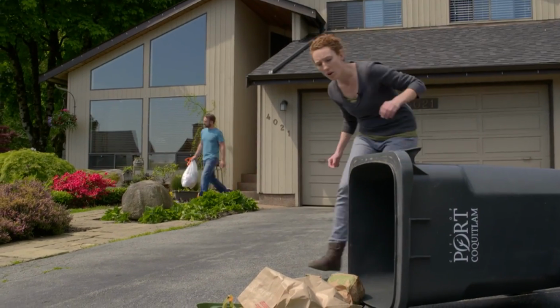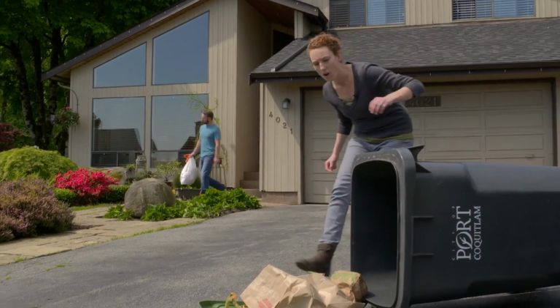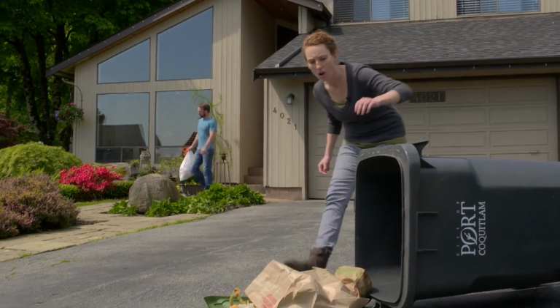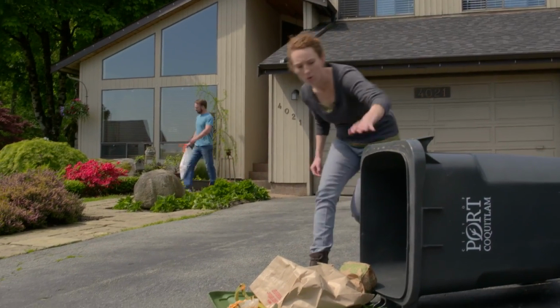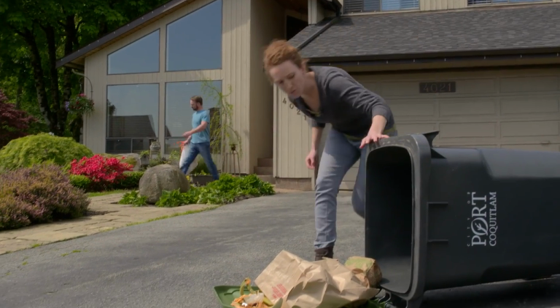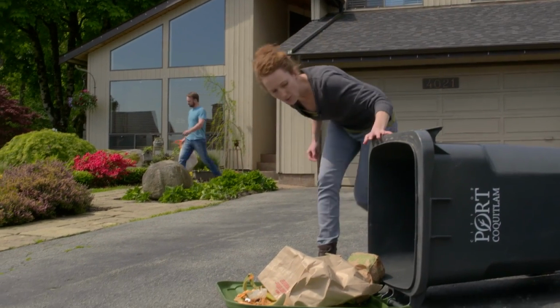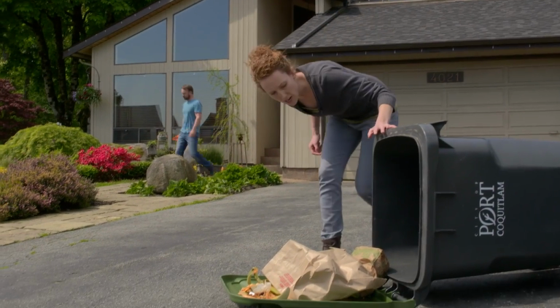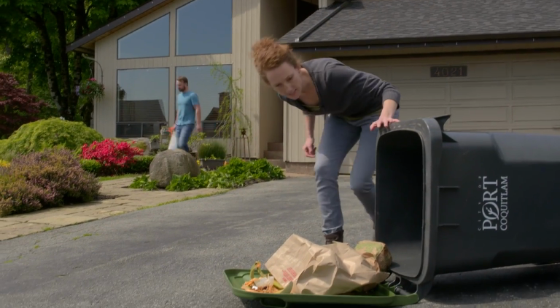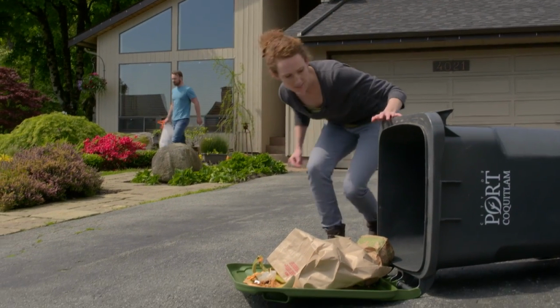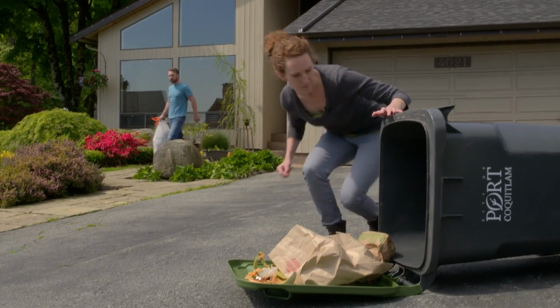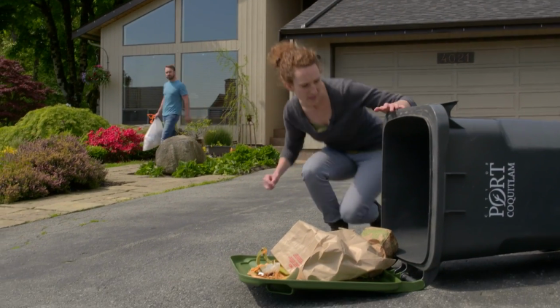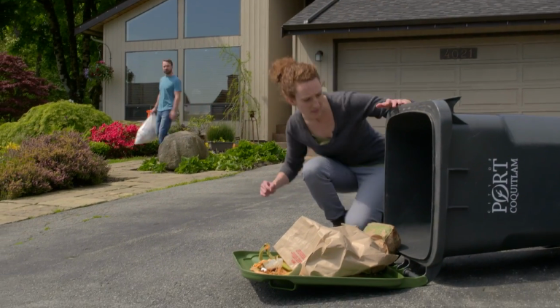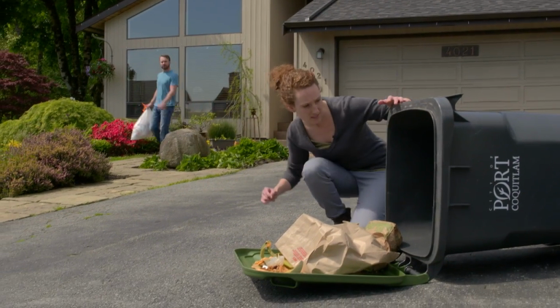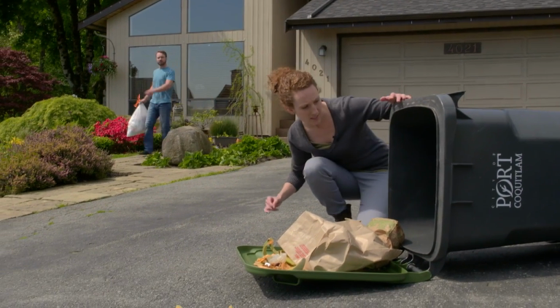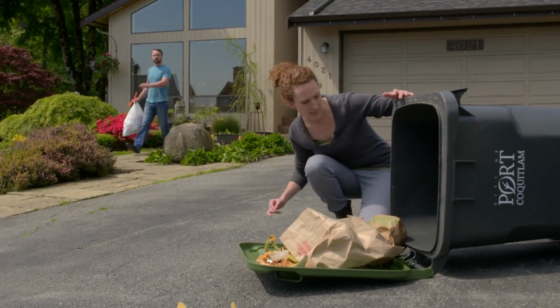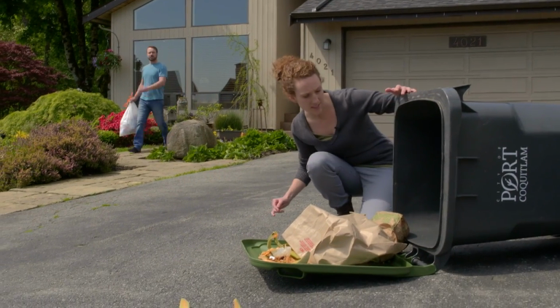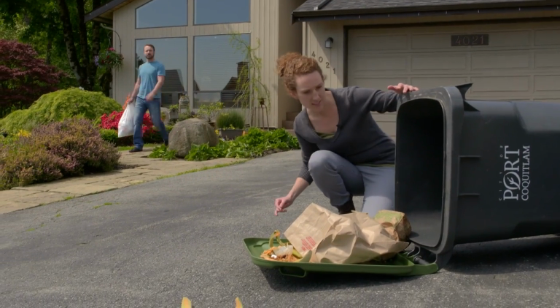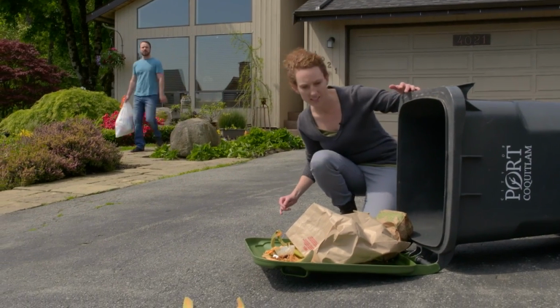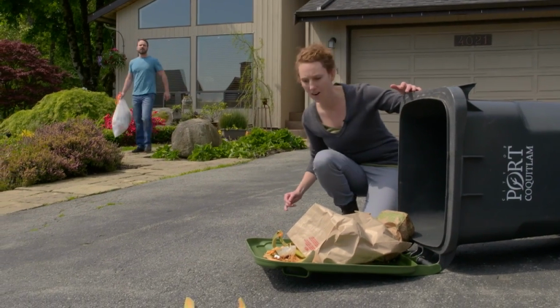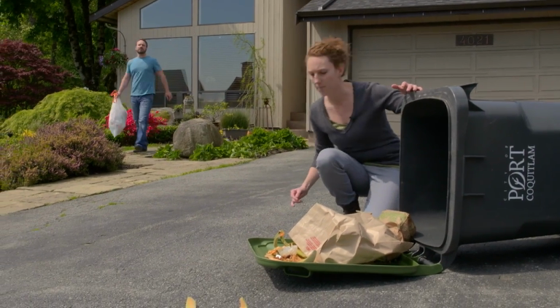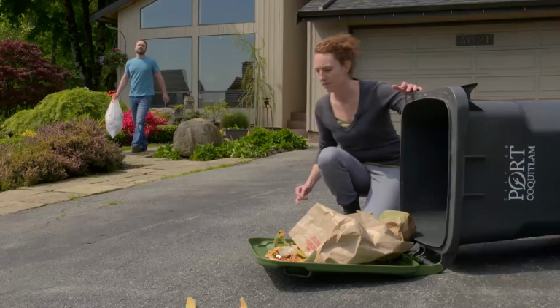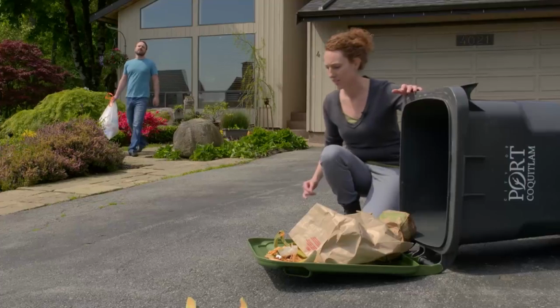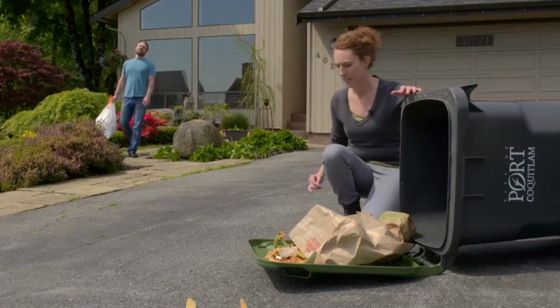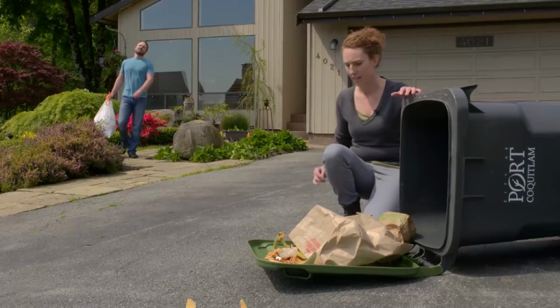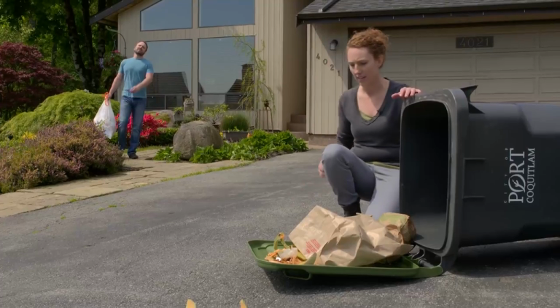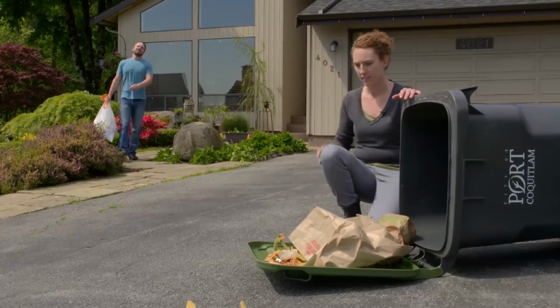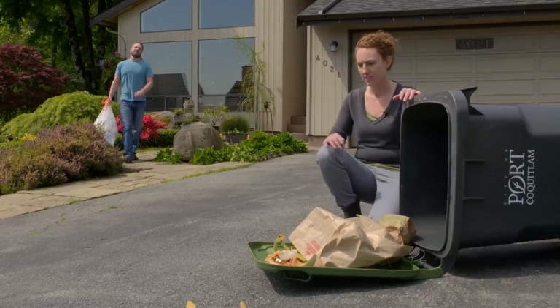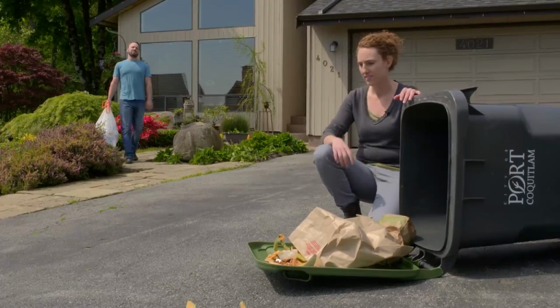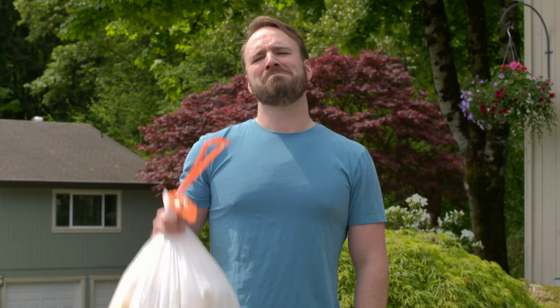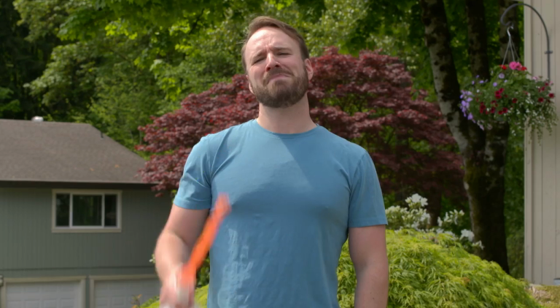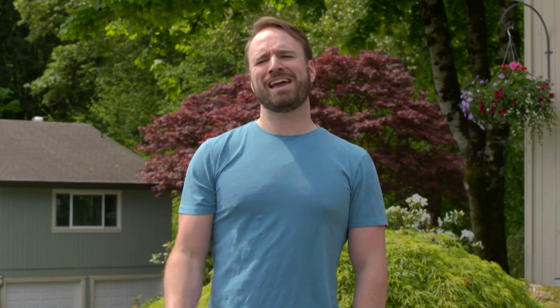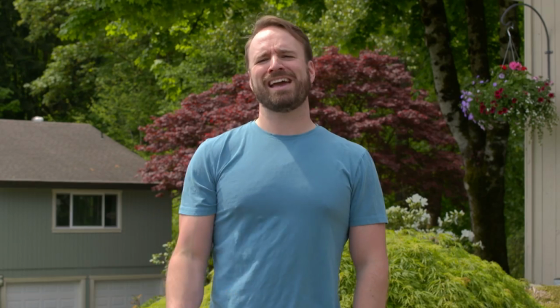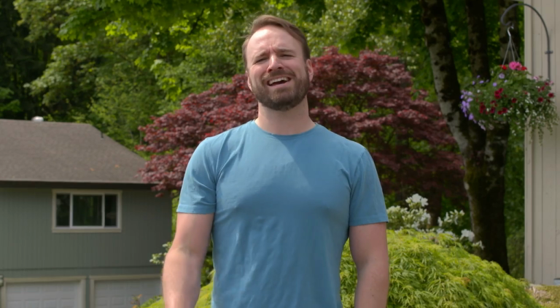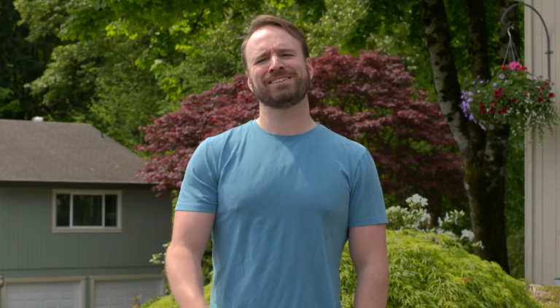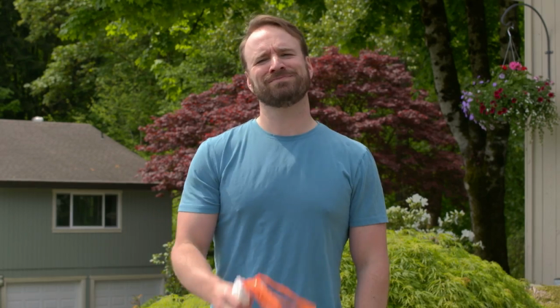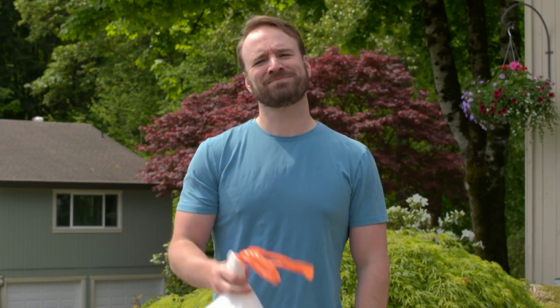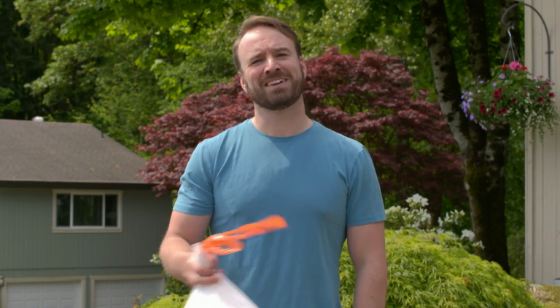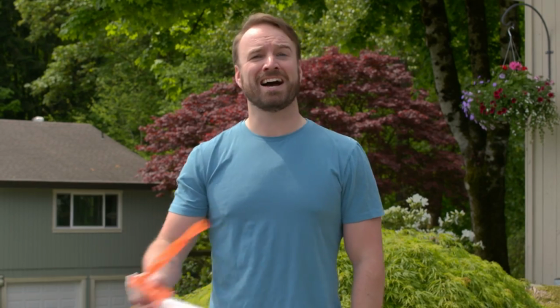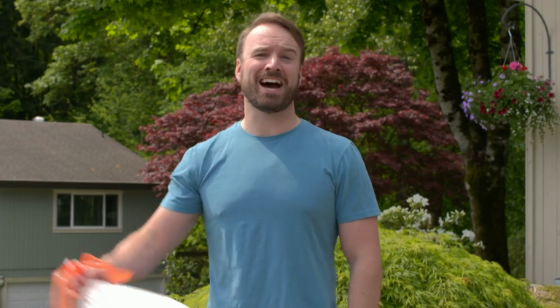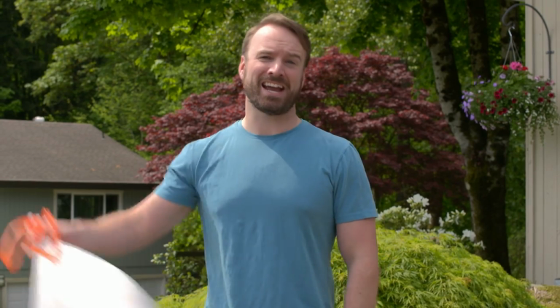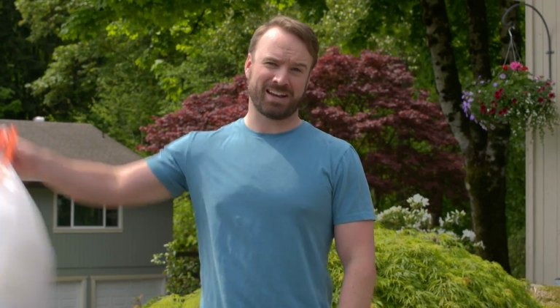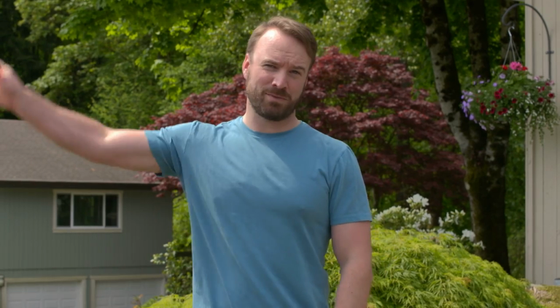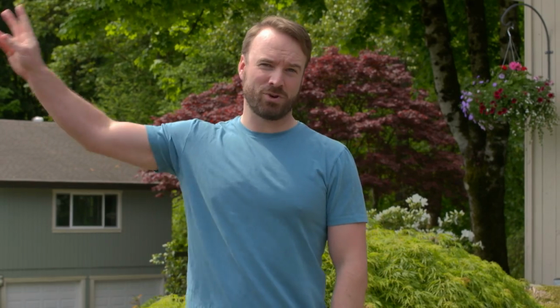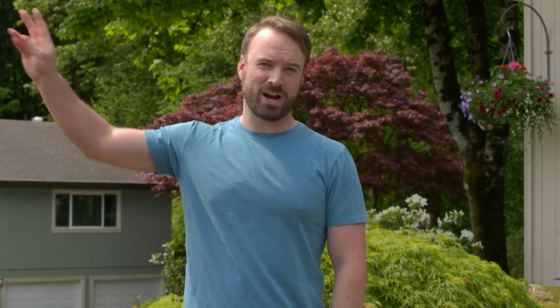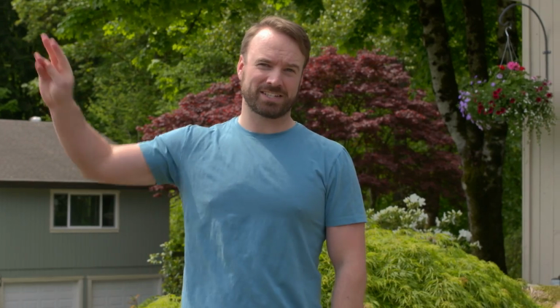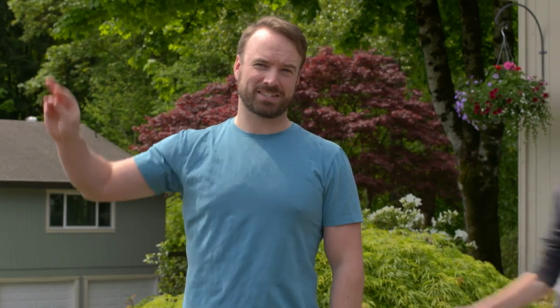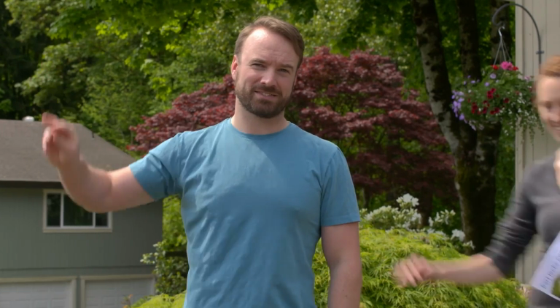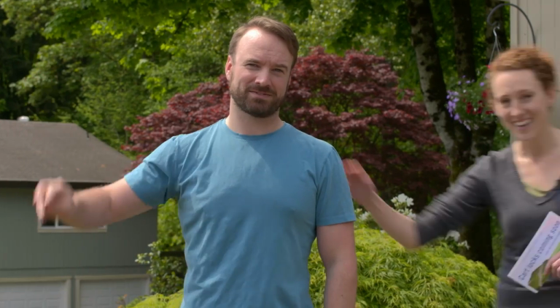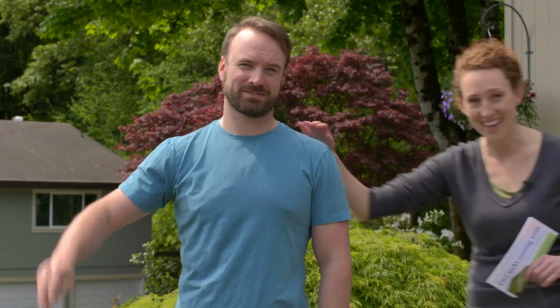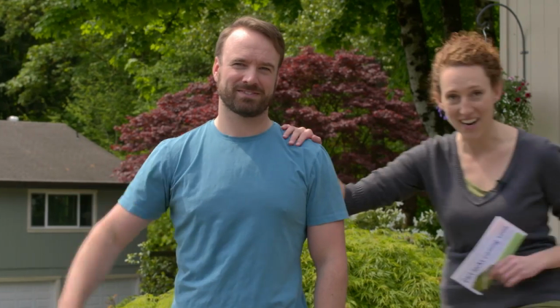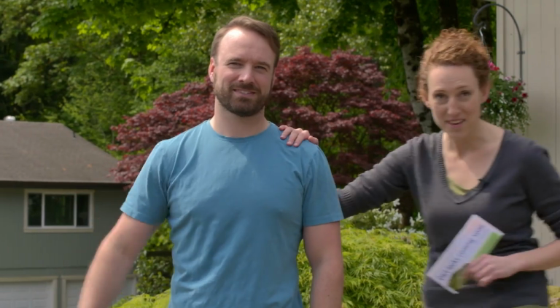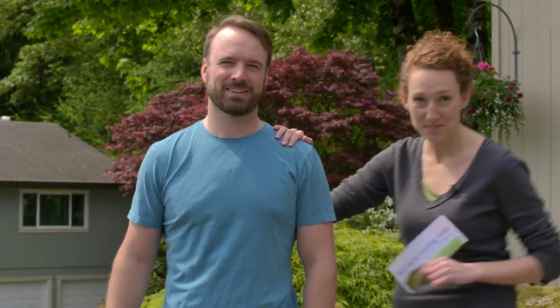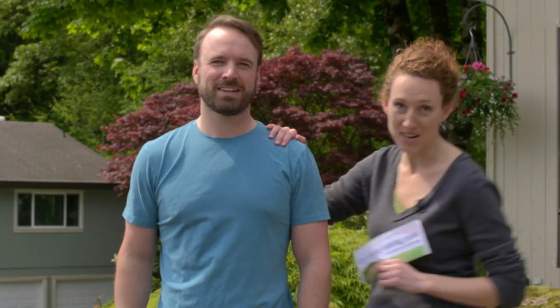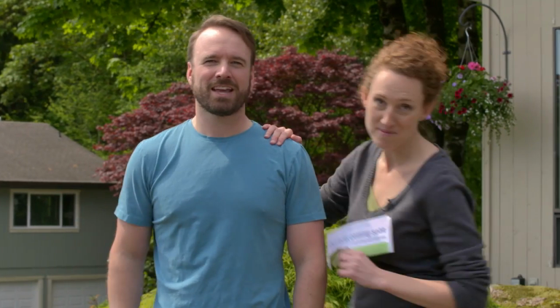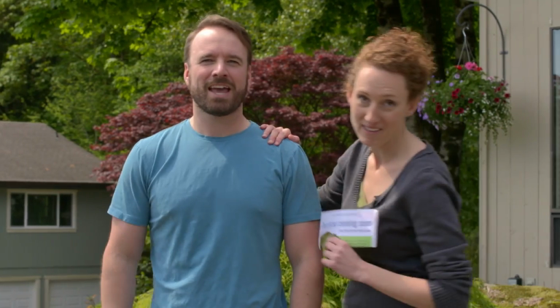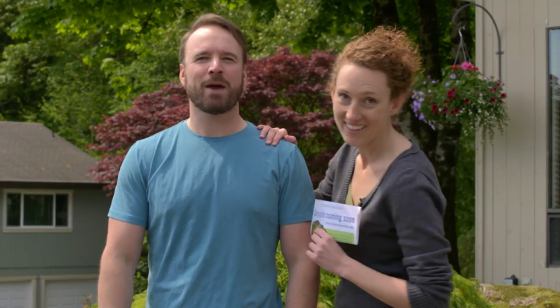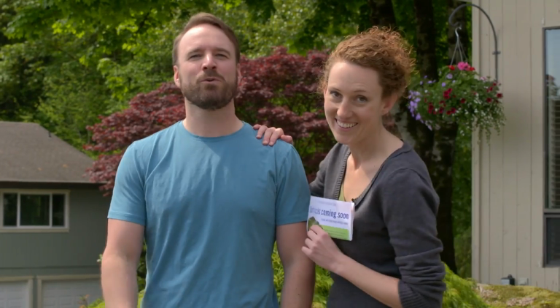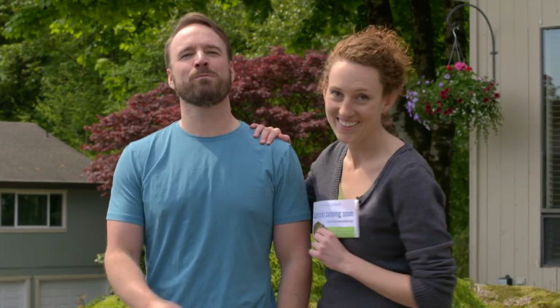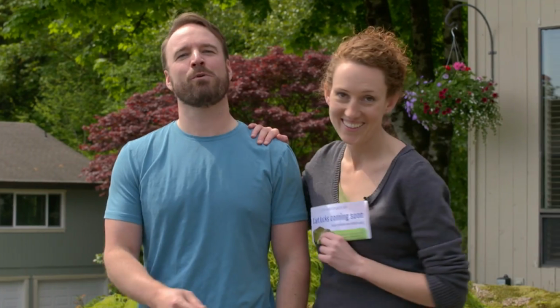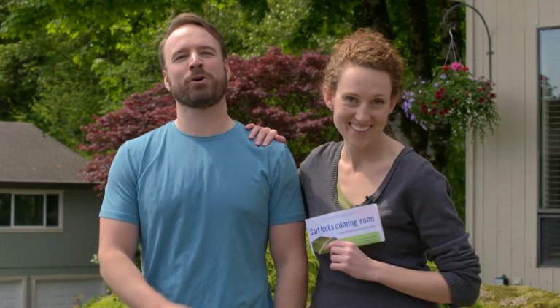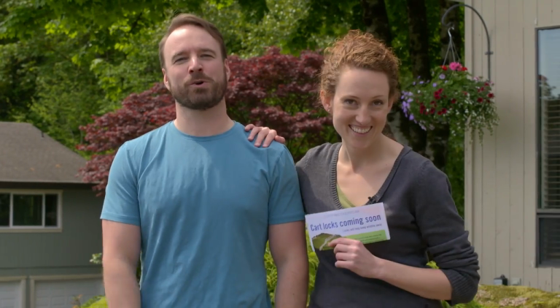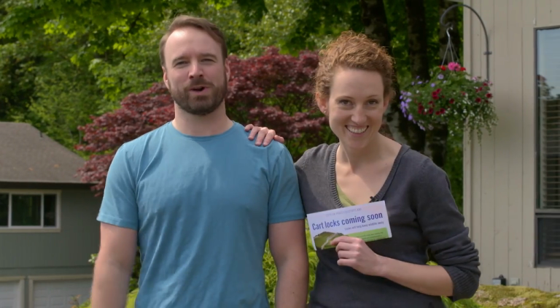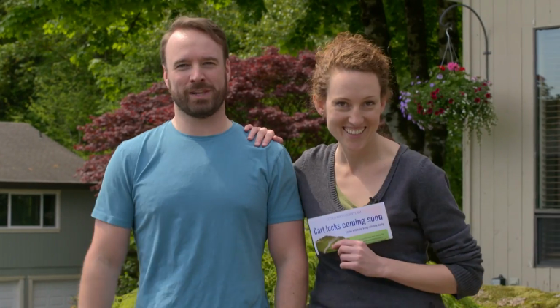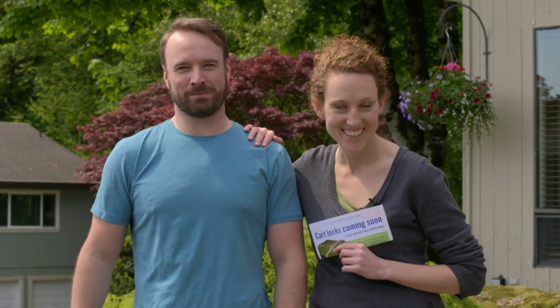Oh, Russ, bears got into the garbage again. Oh, man. Hi, I'm Russ. And I'm Jamie. And we're in Port Coquitlam.